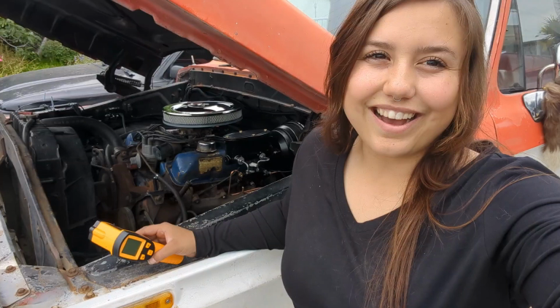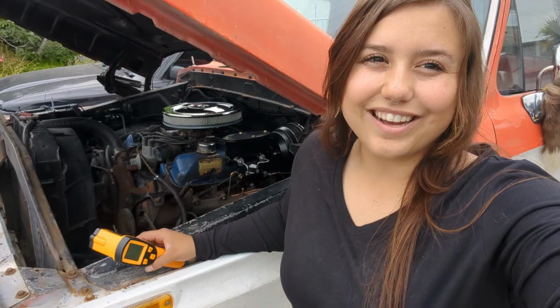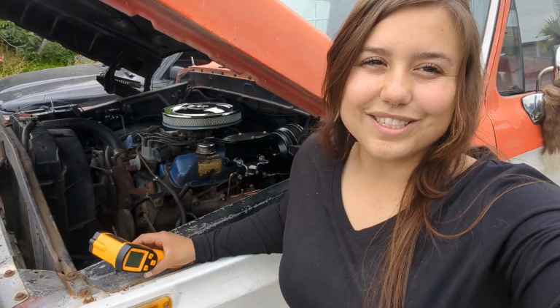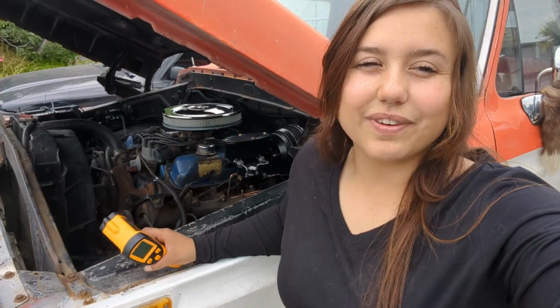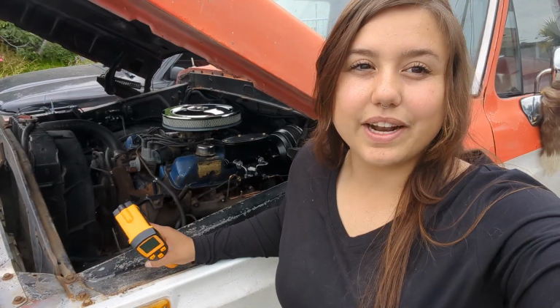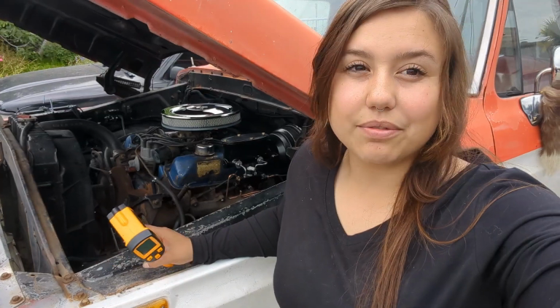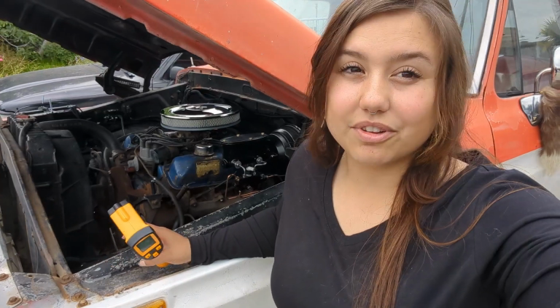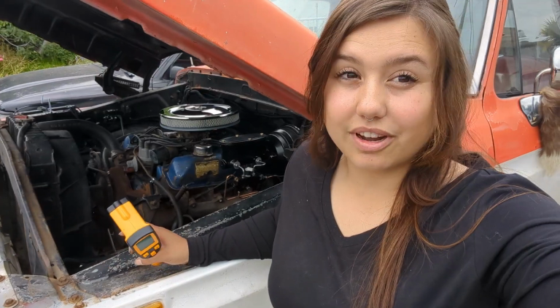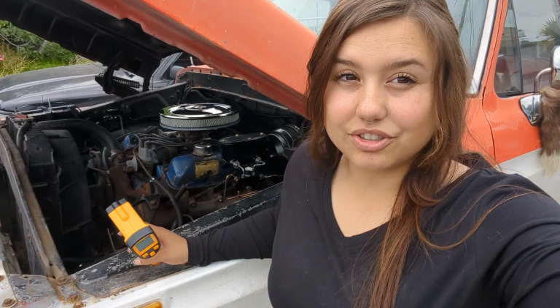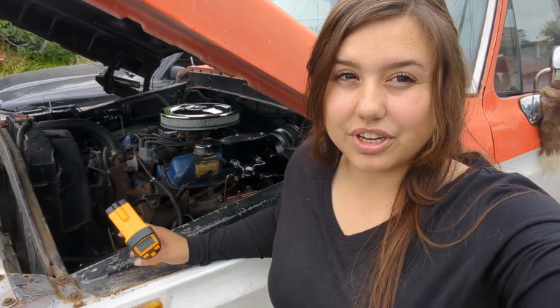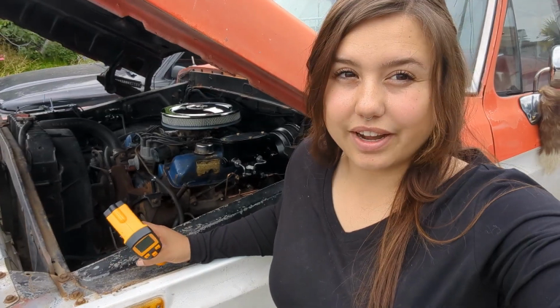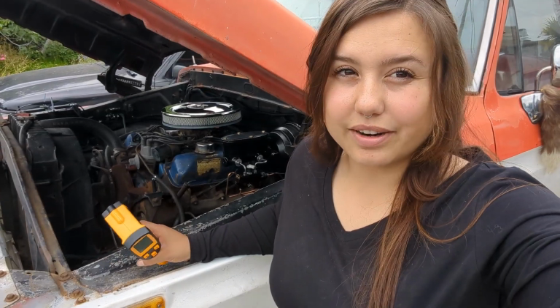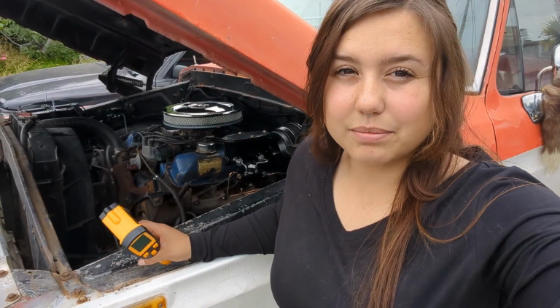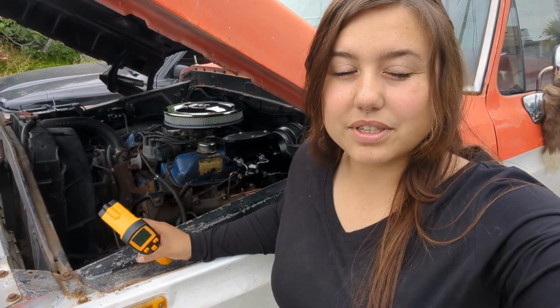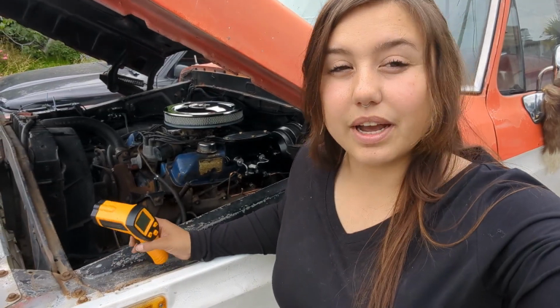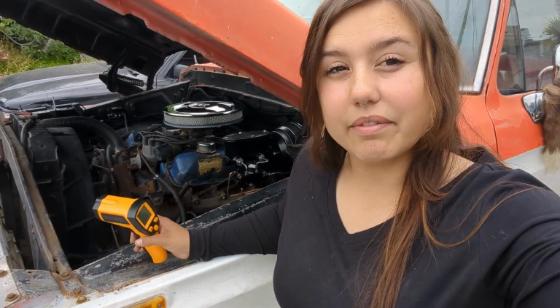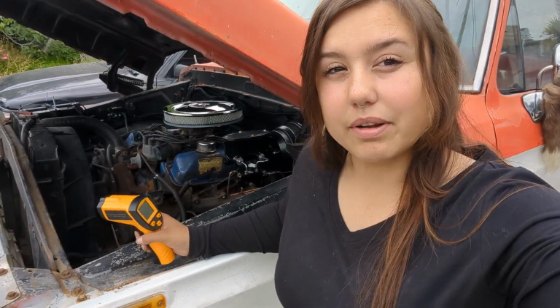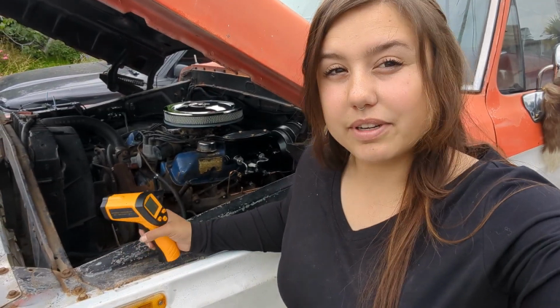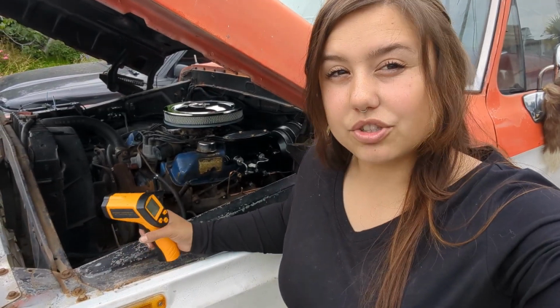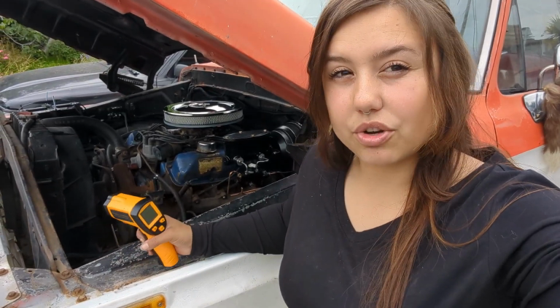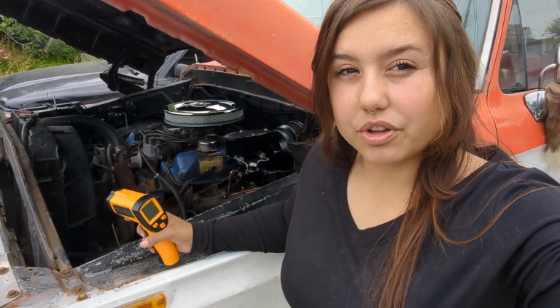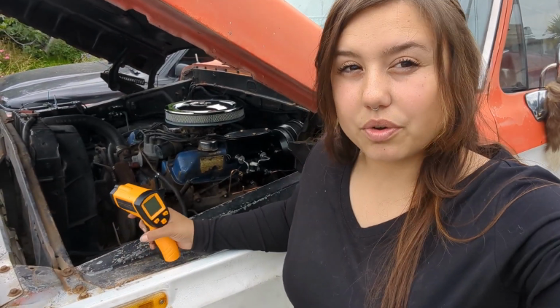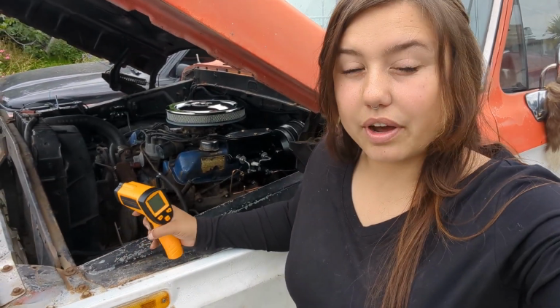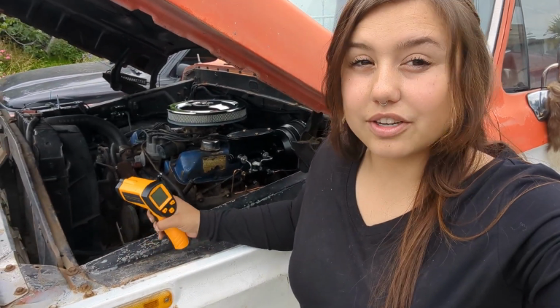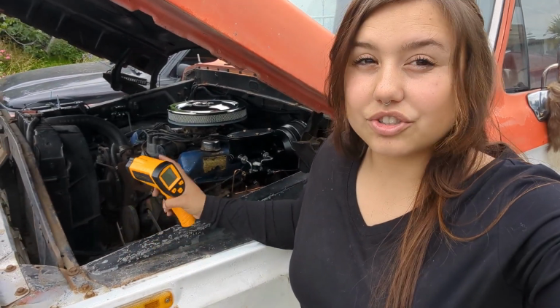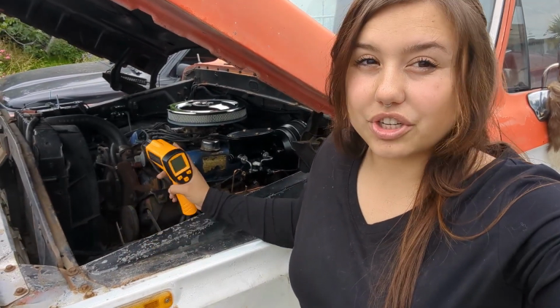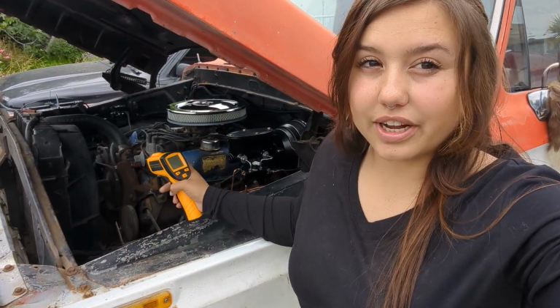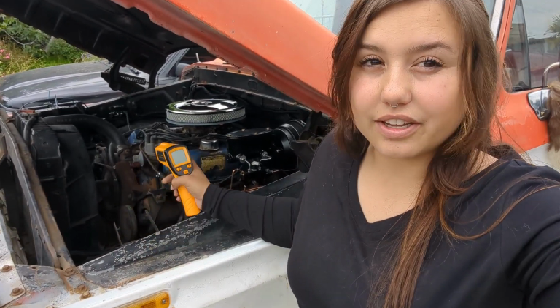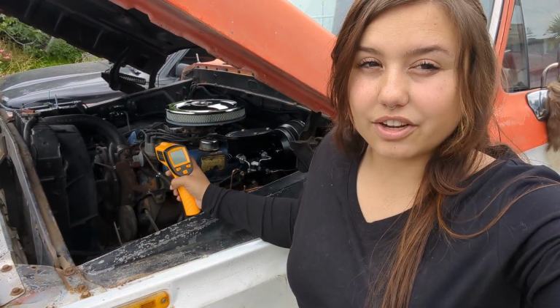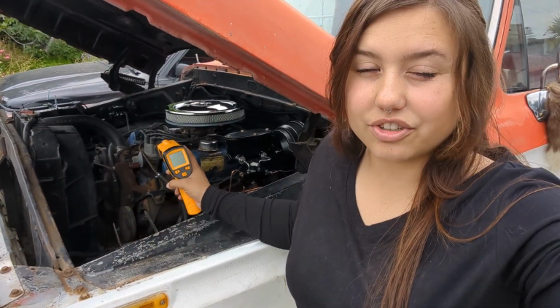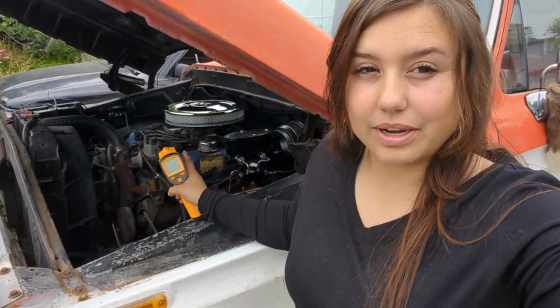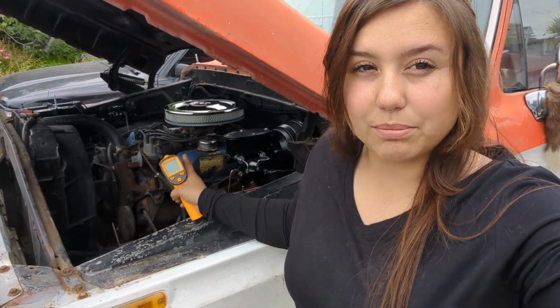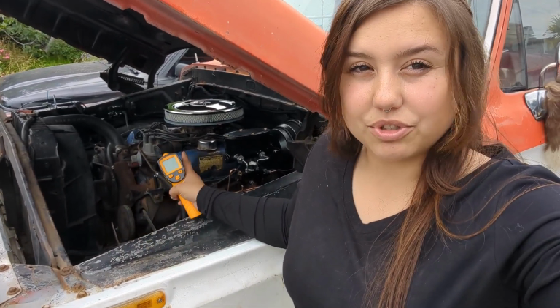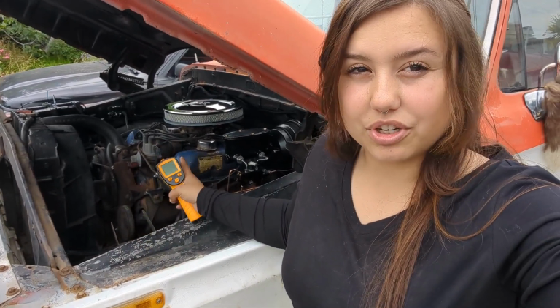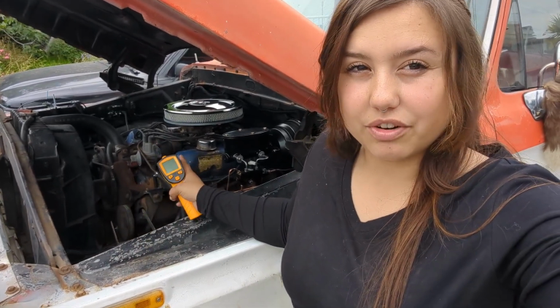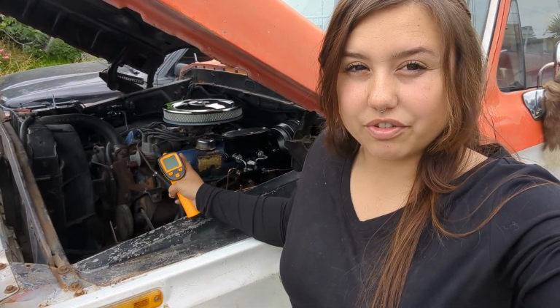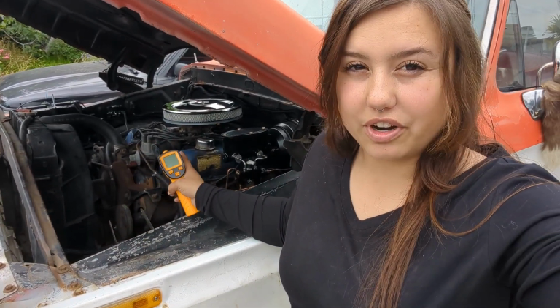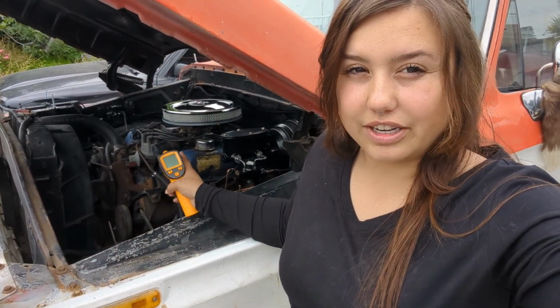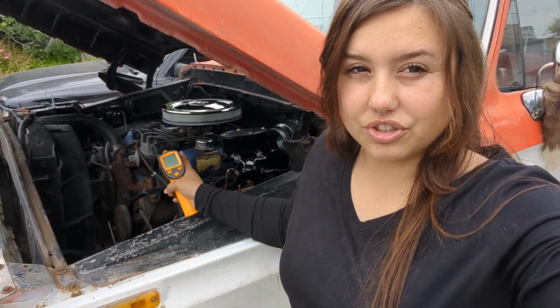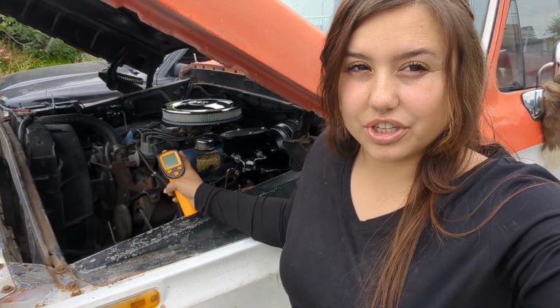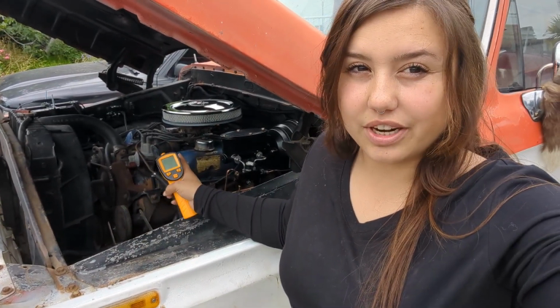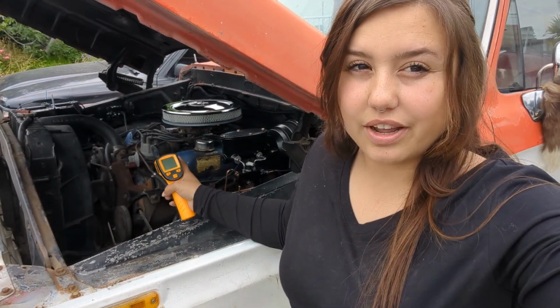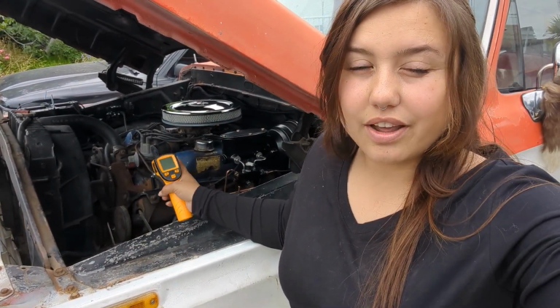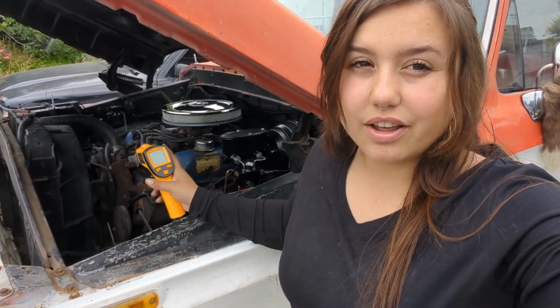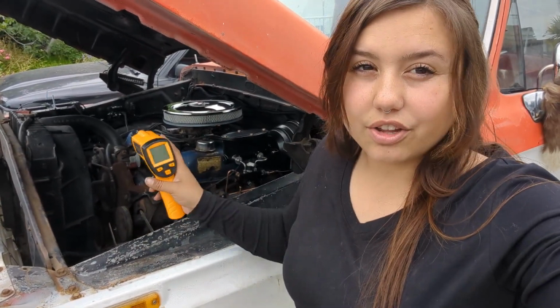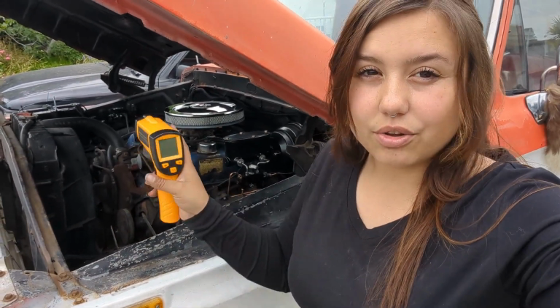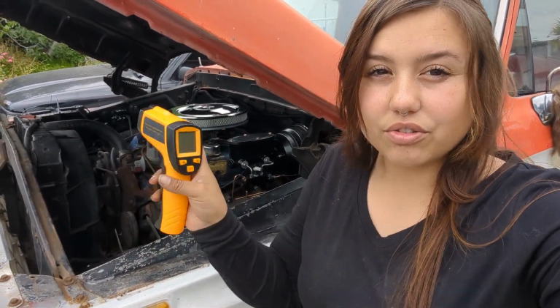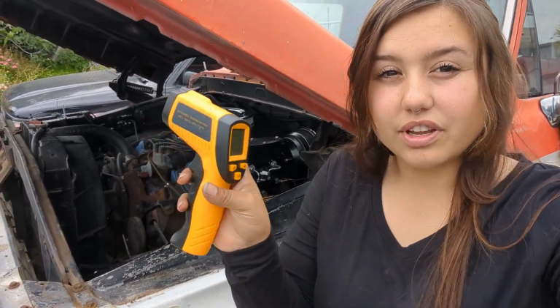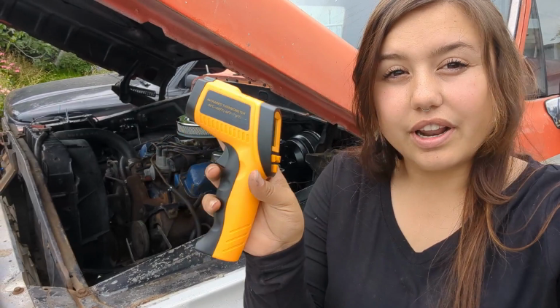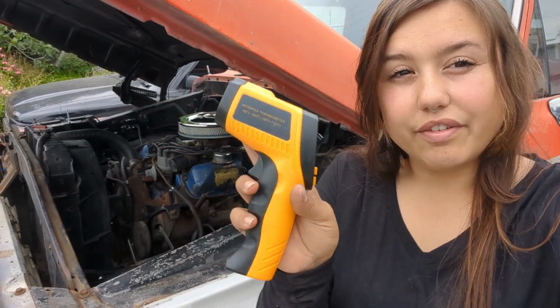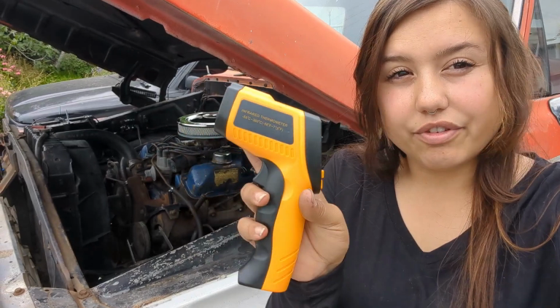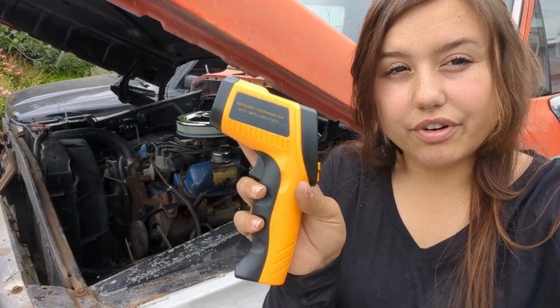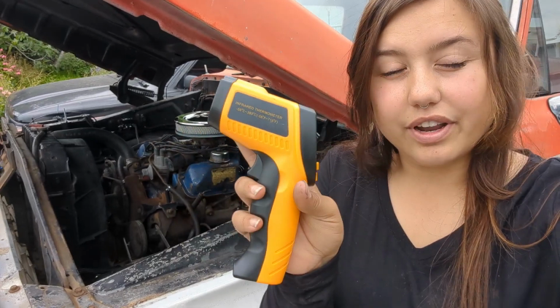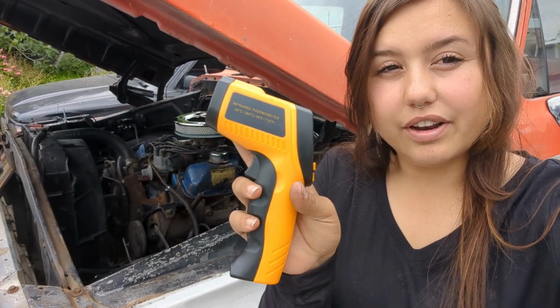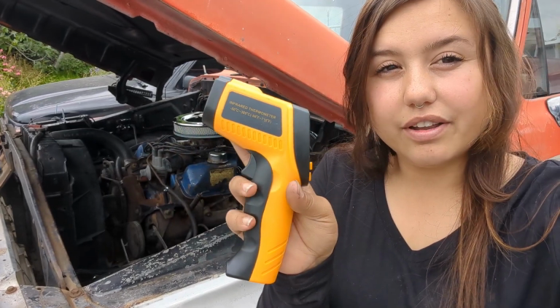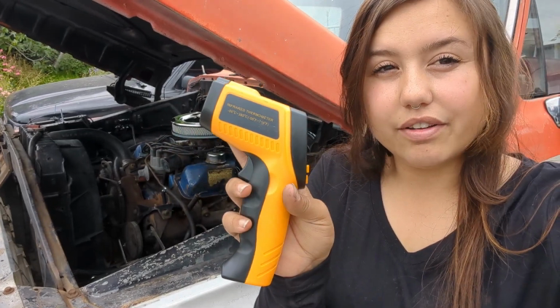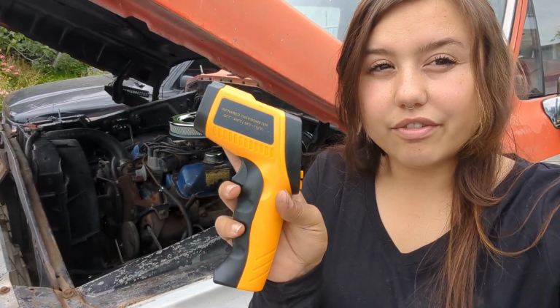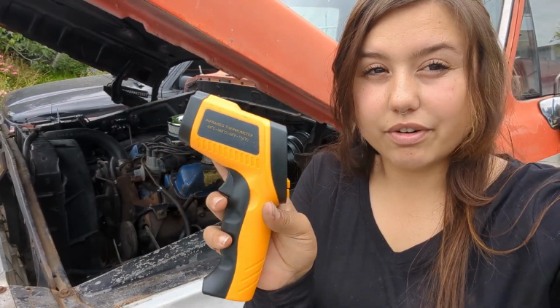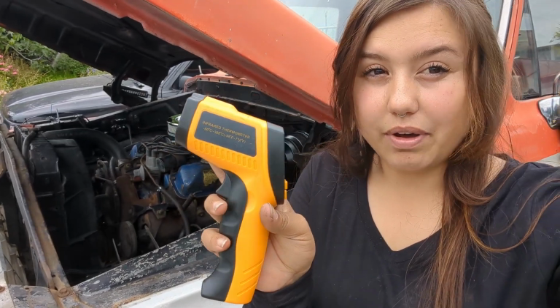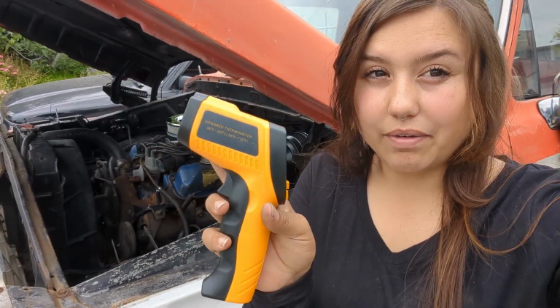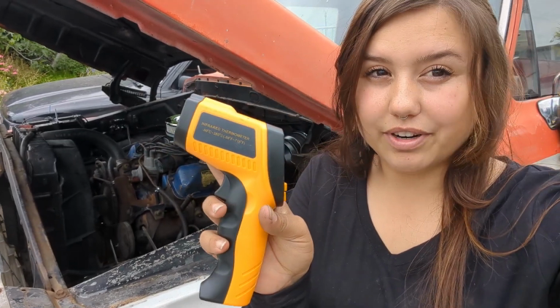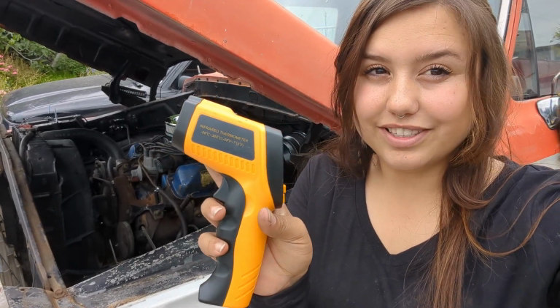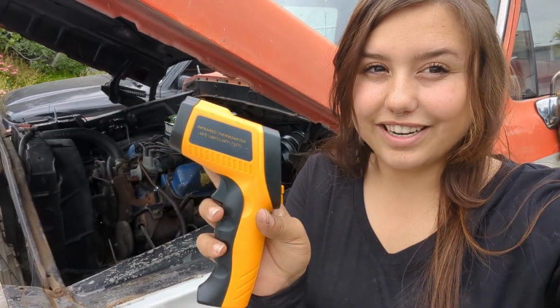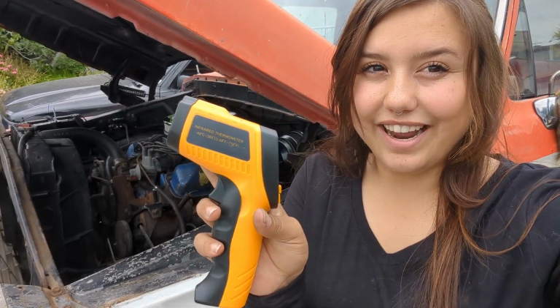Hey guys, my name is Natasha Adams. I'm going to be showing you how to check your engine temperature using an infrared thermometer today.